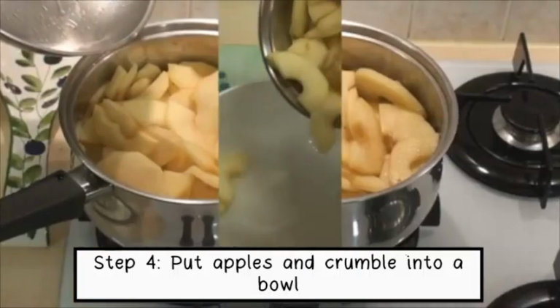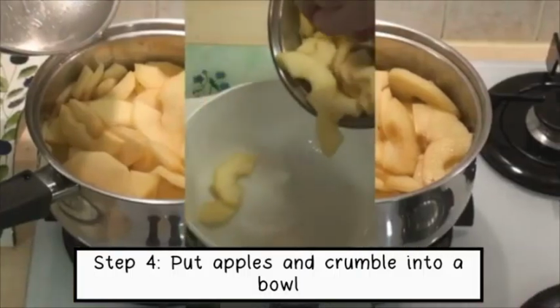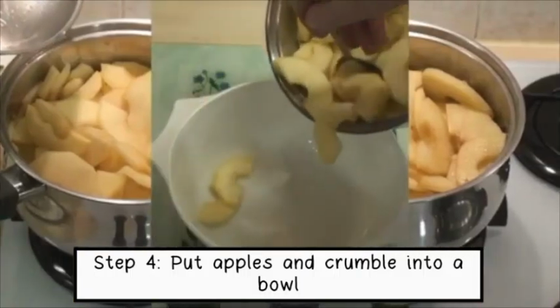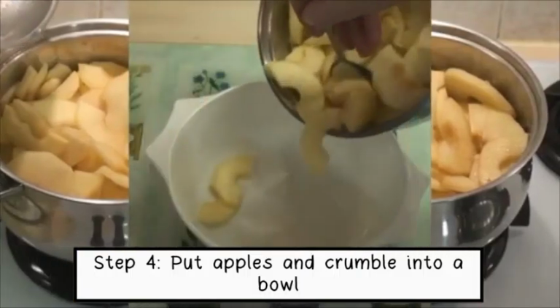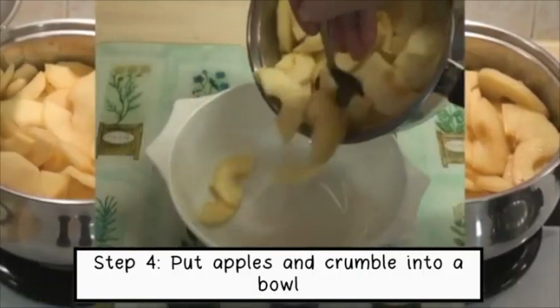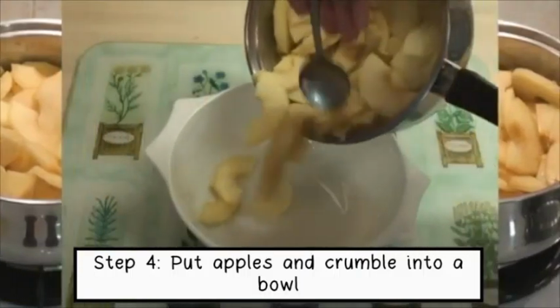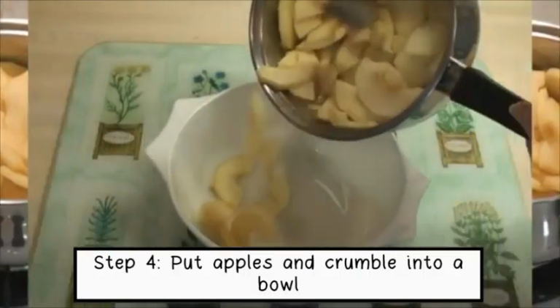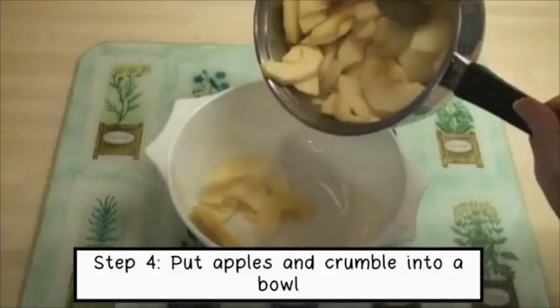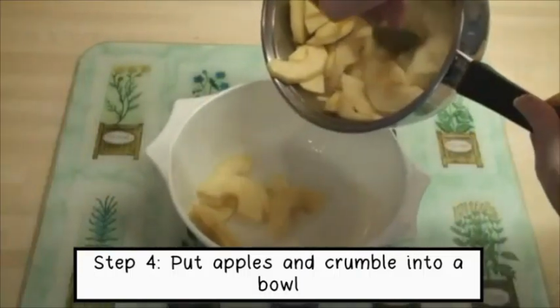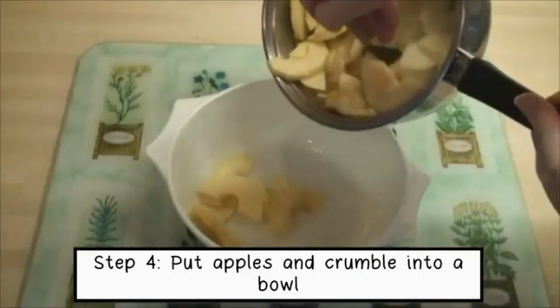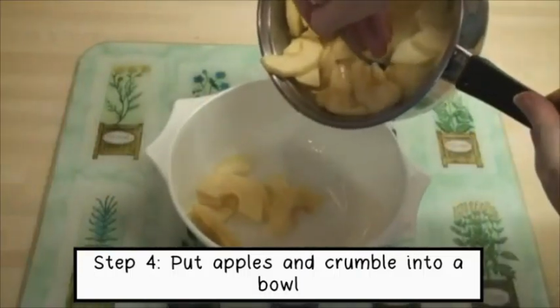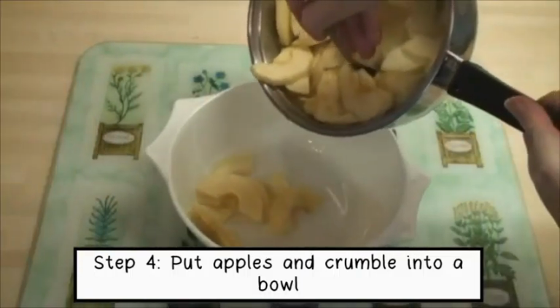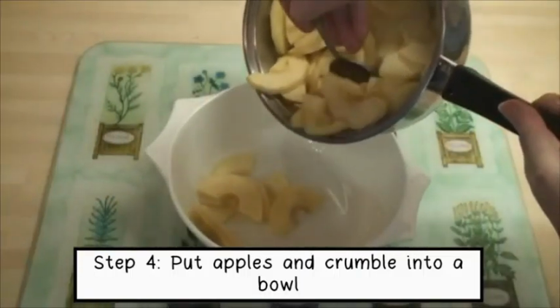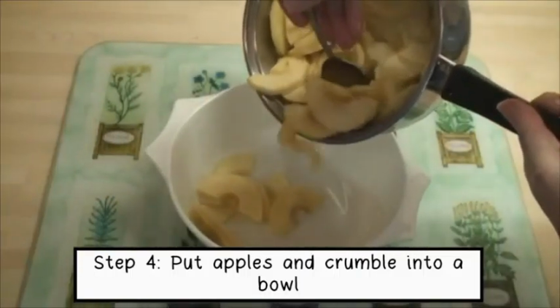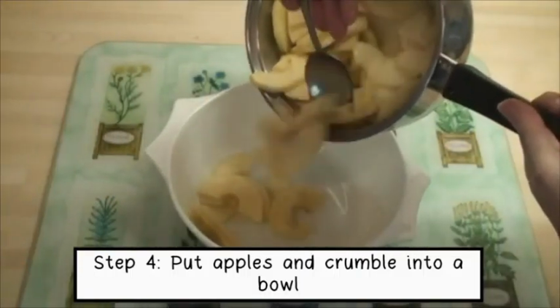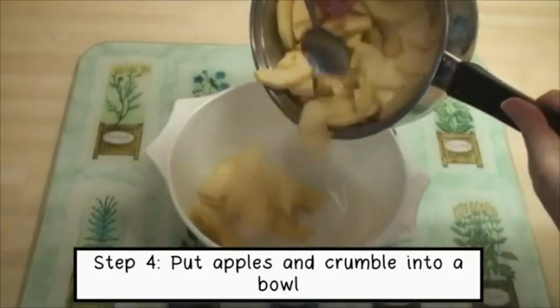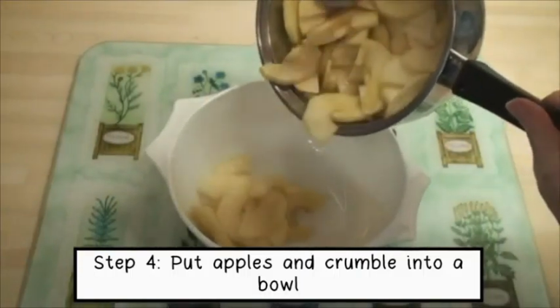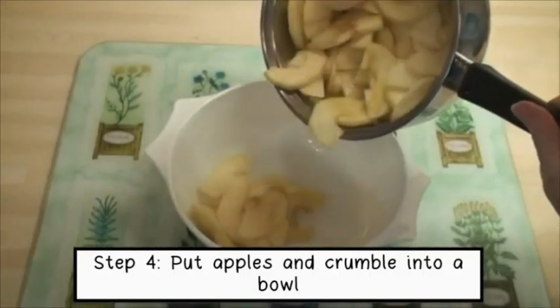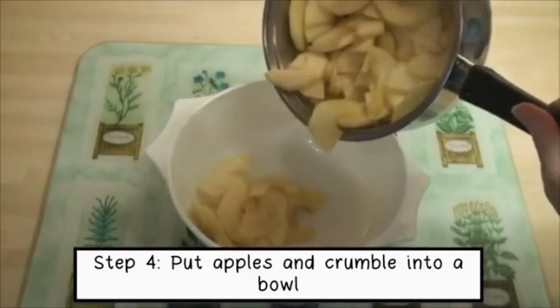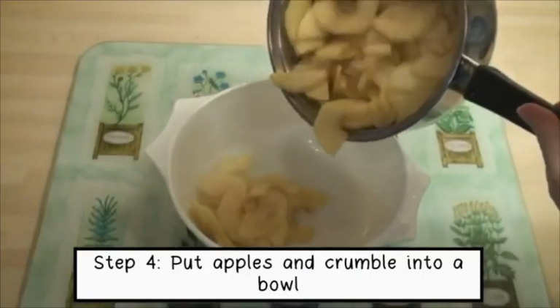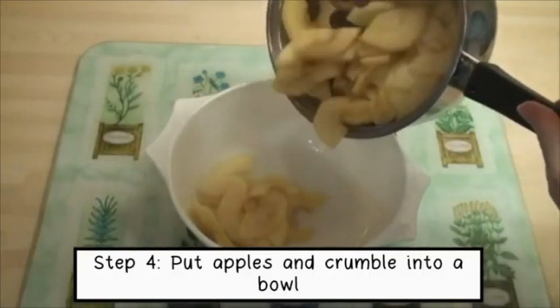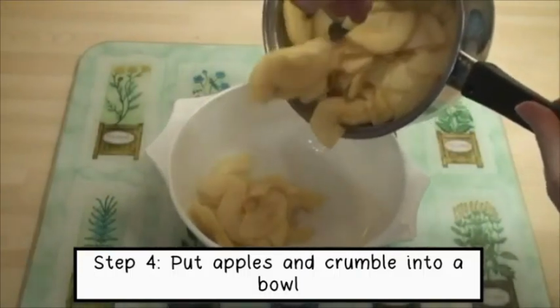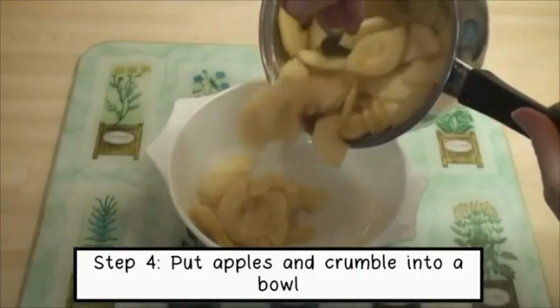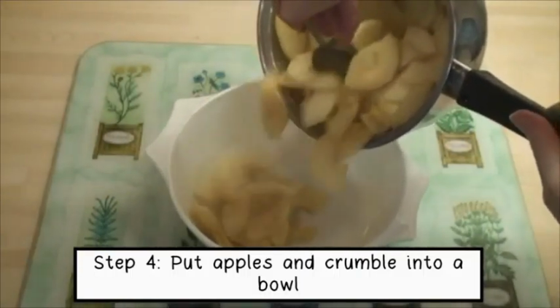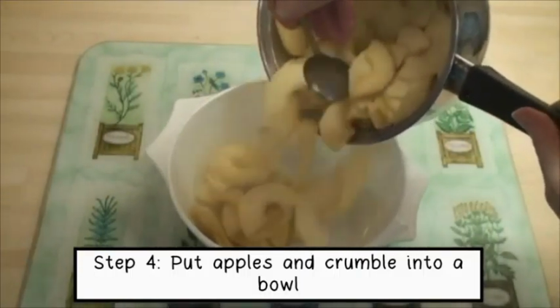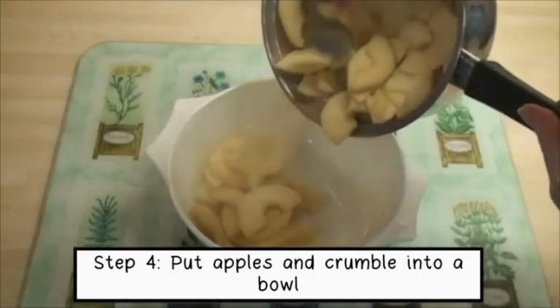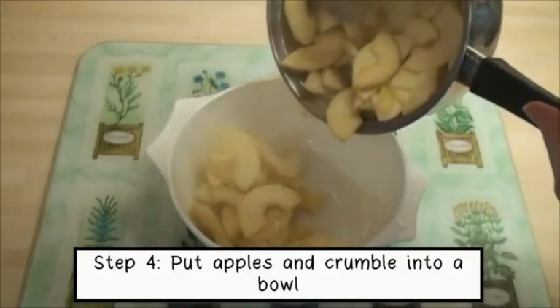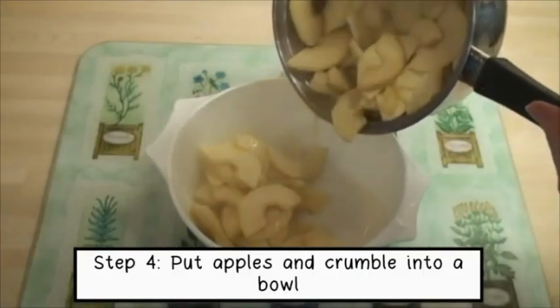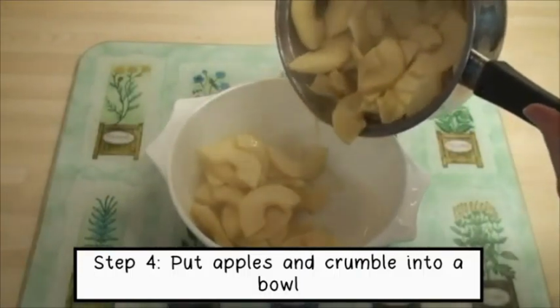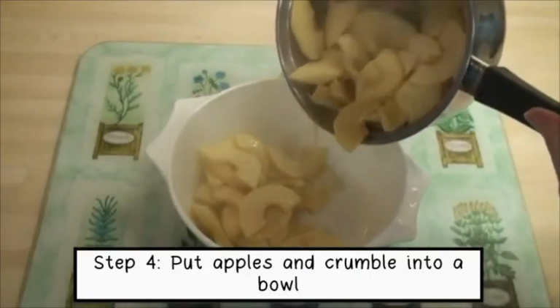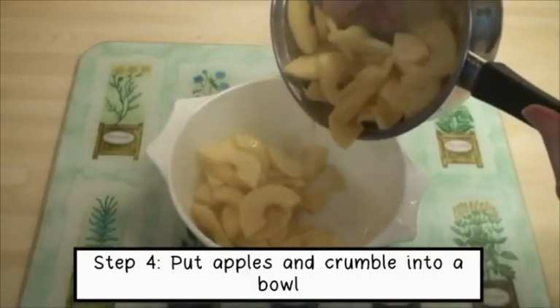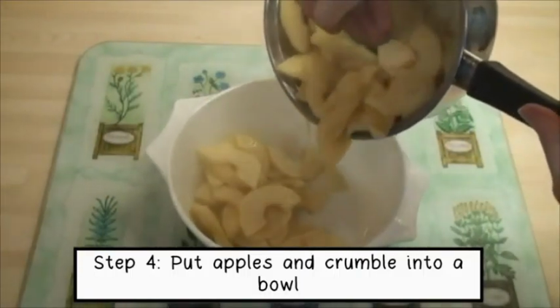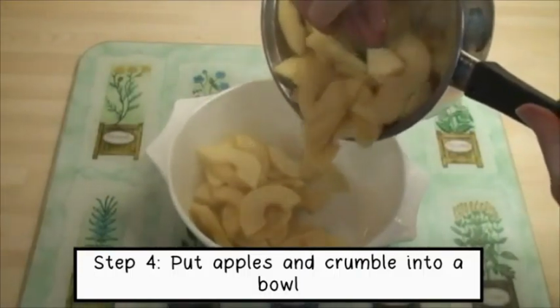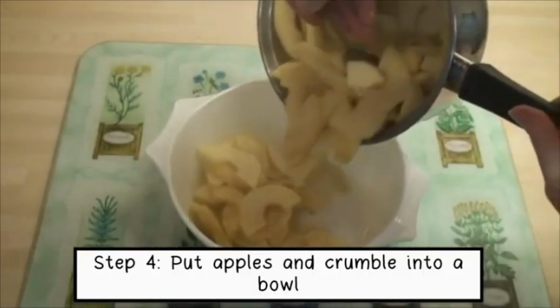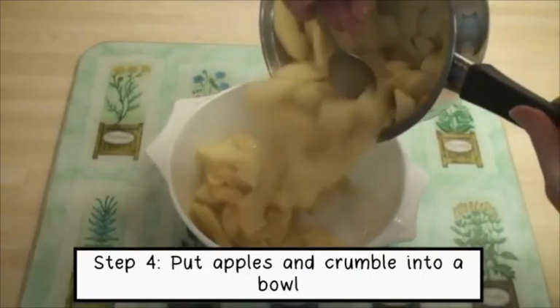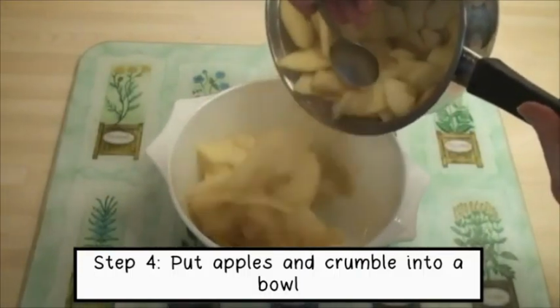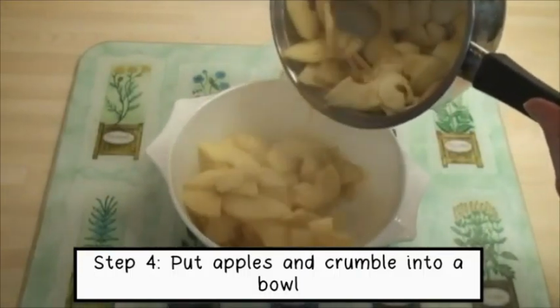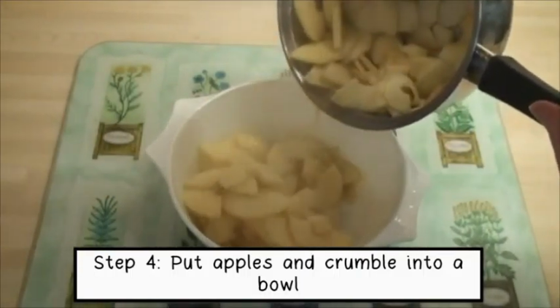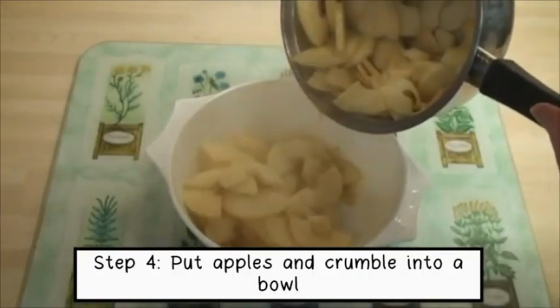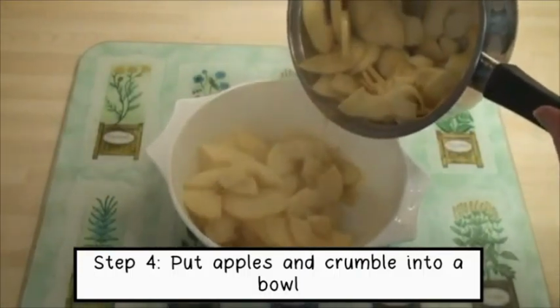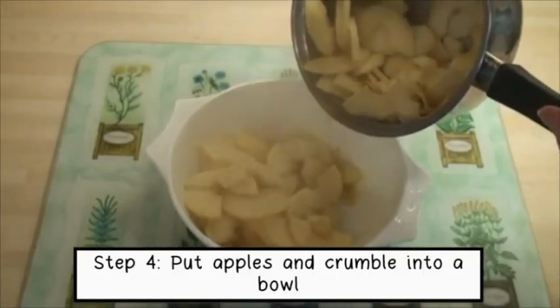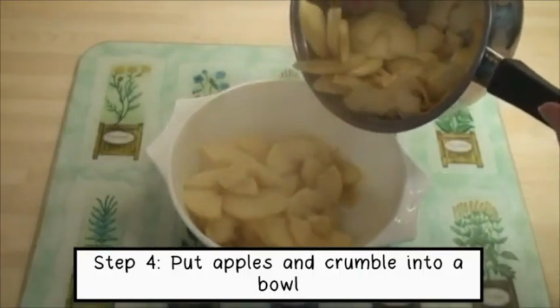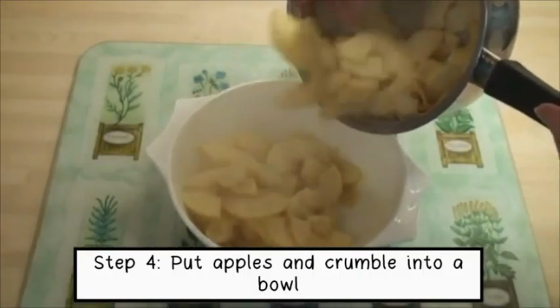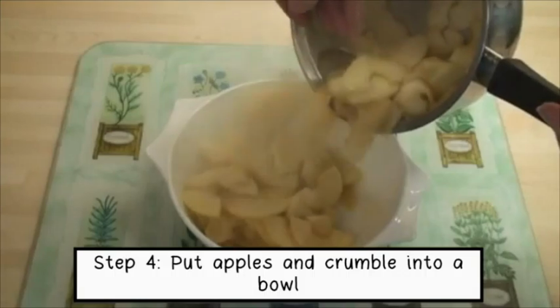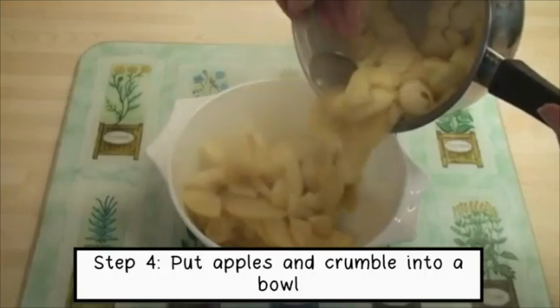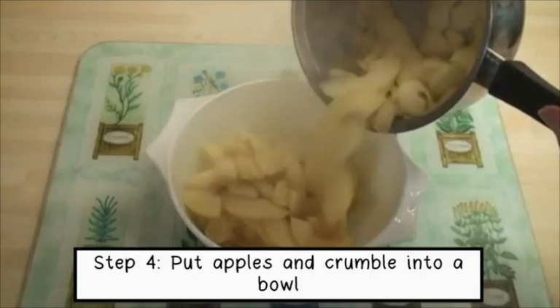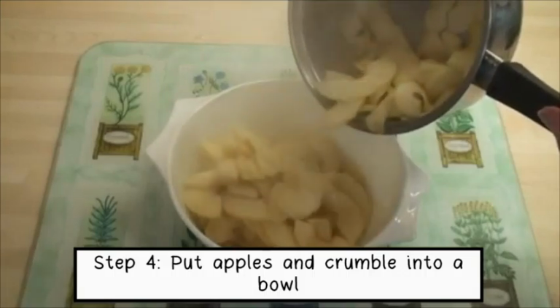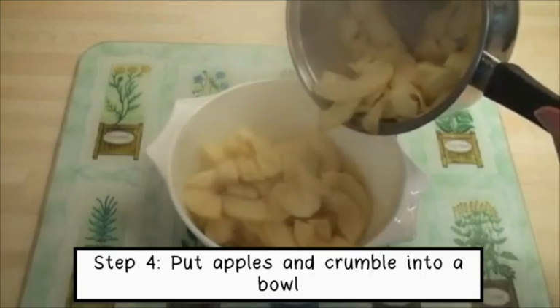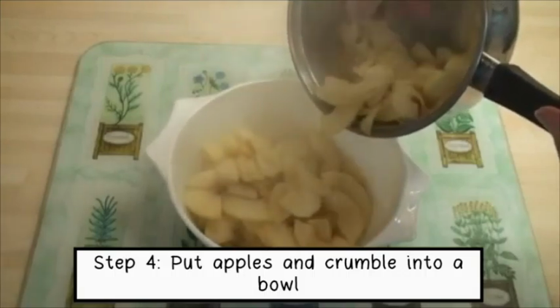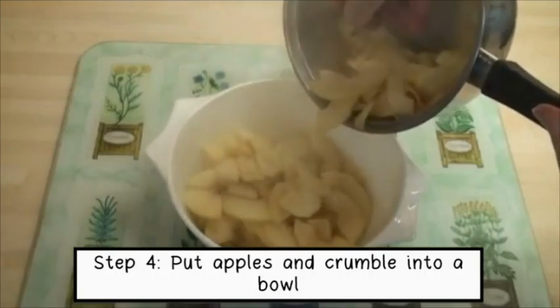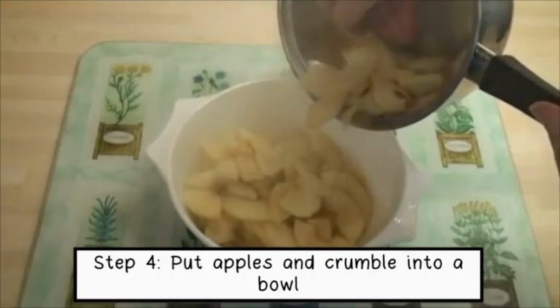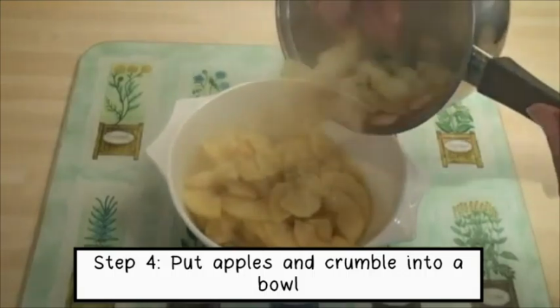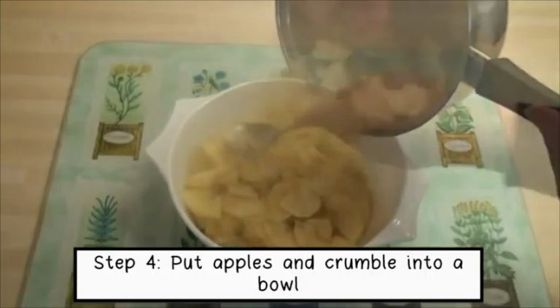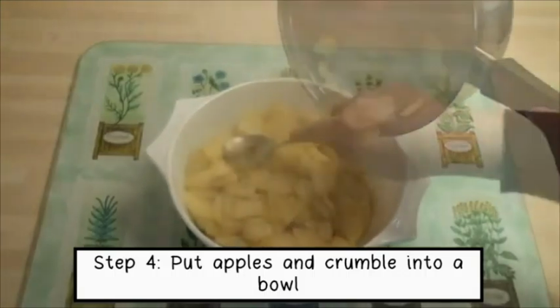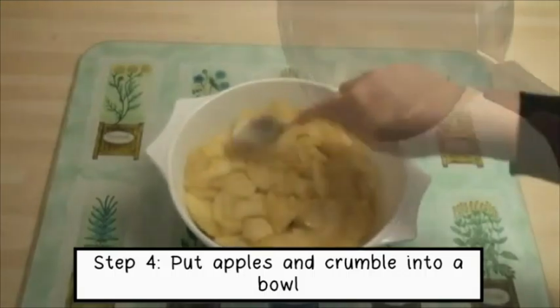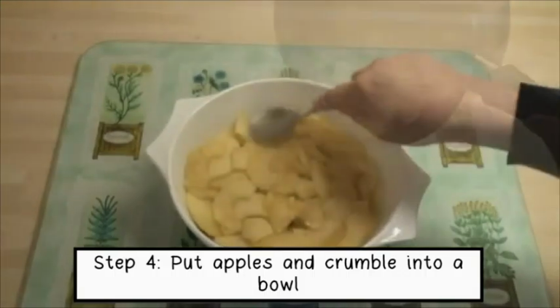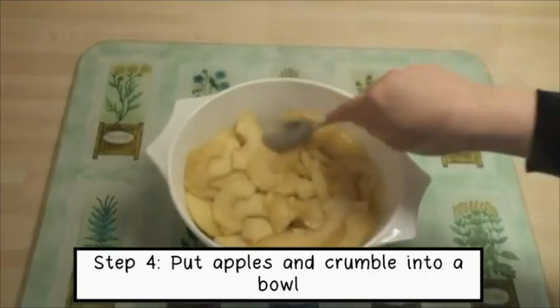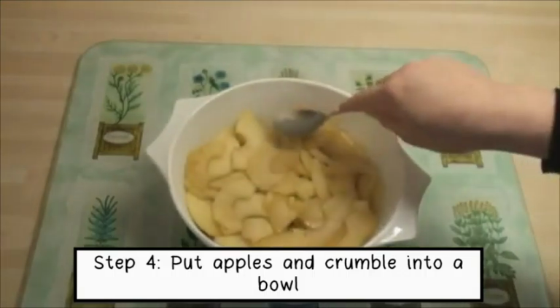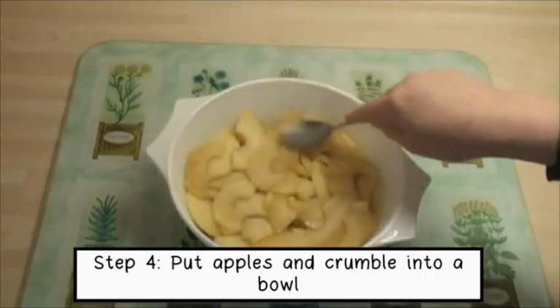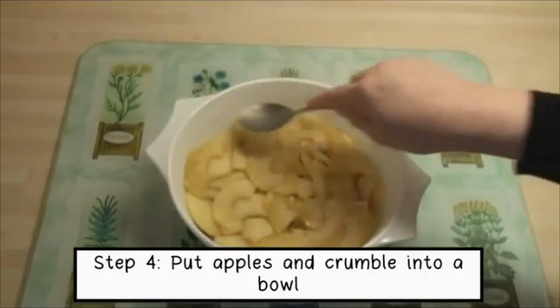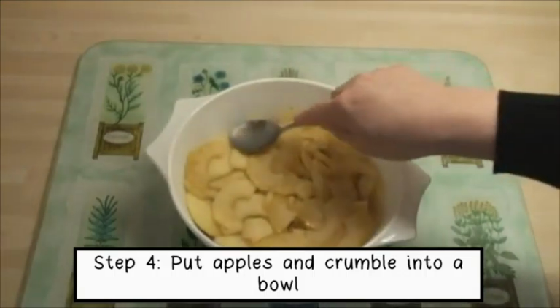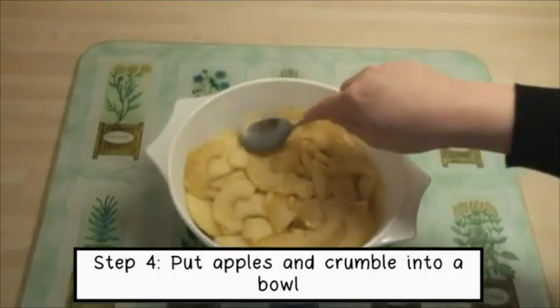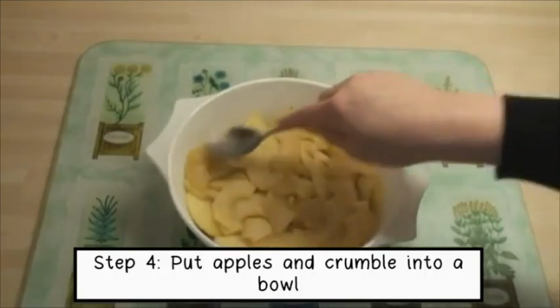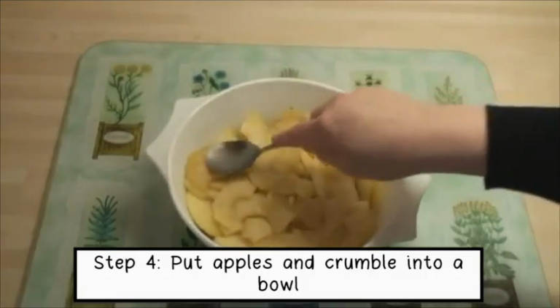Step 2: cook apples in a pot with water, brown sugar, and cinnamon.